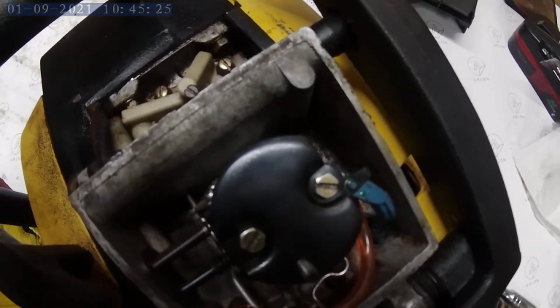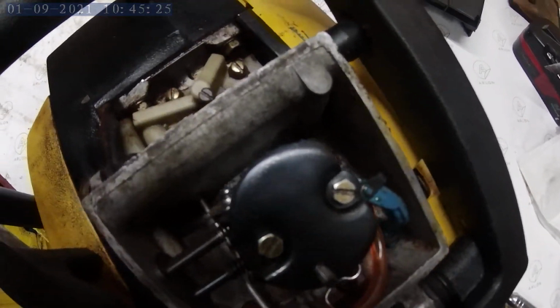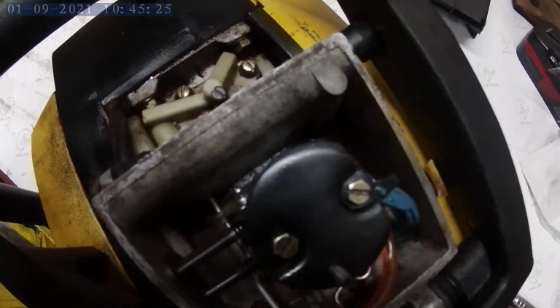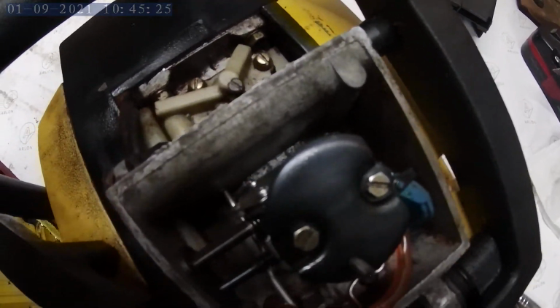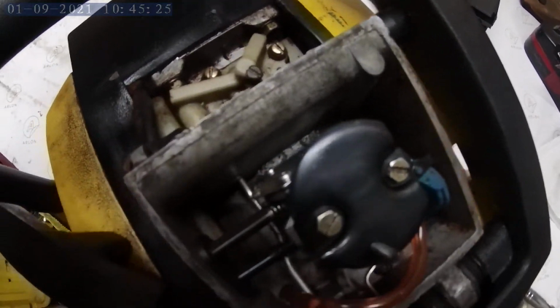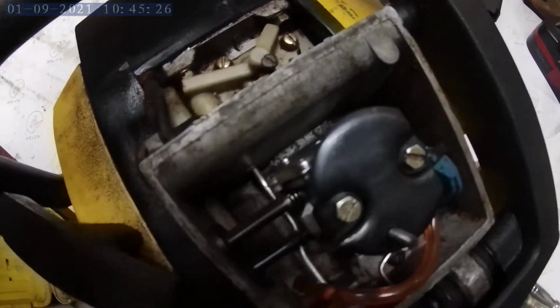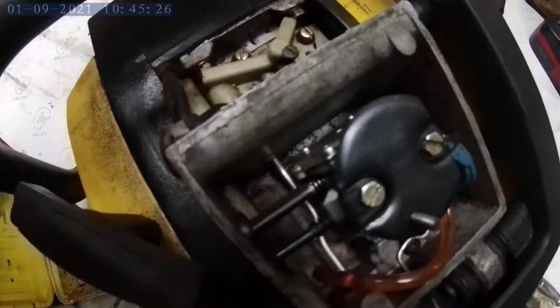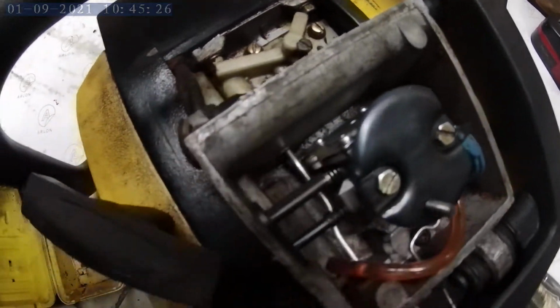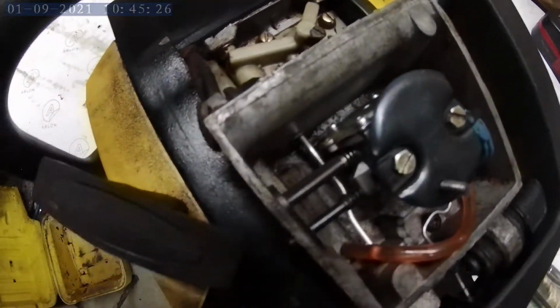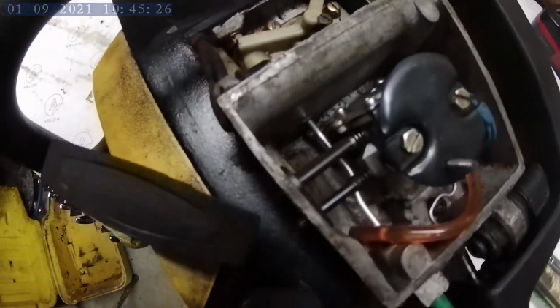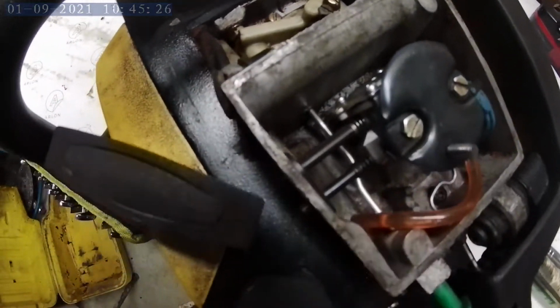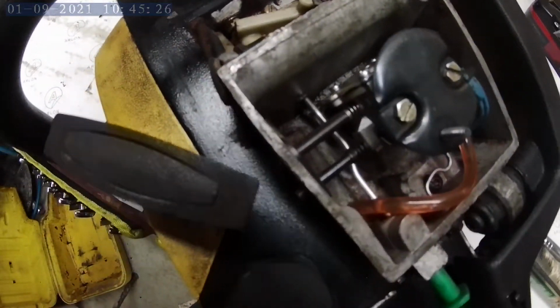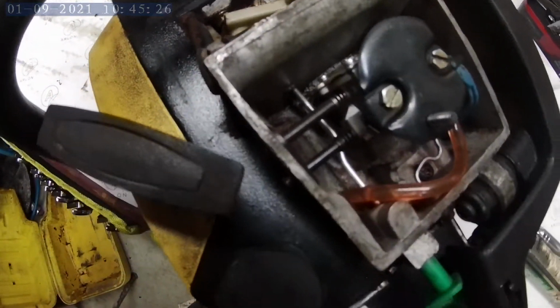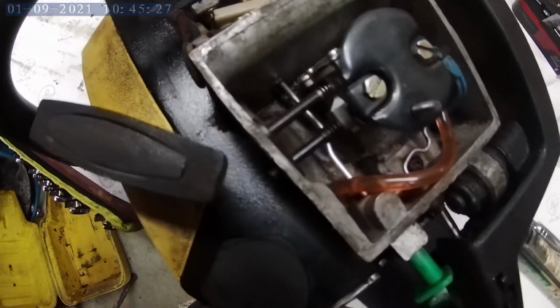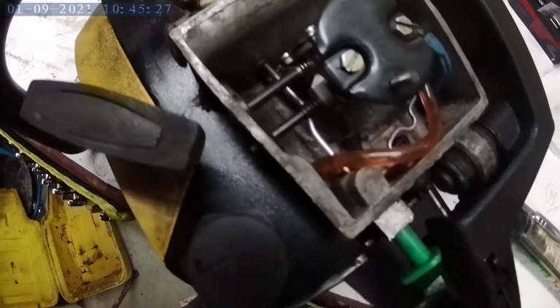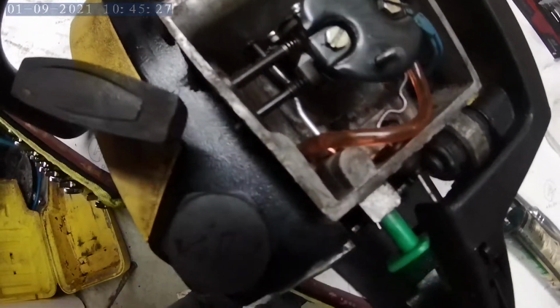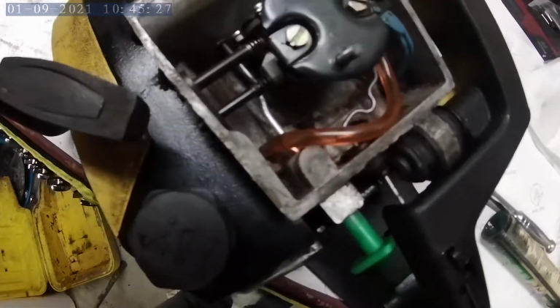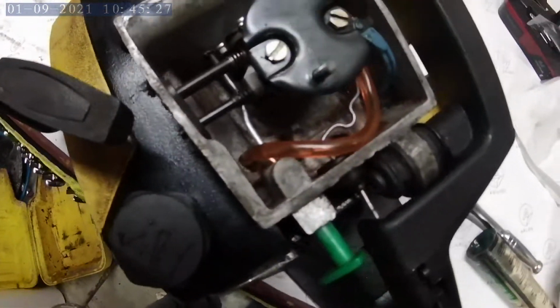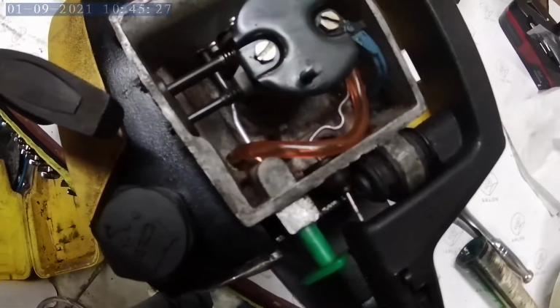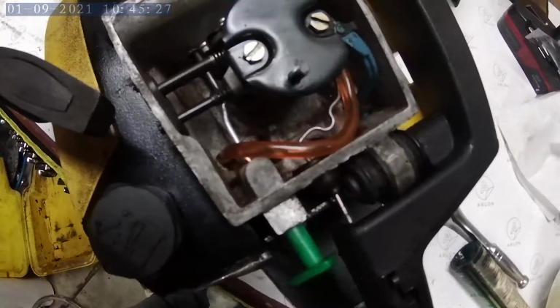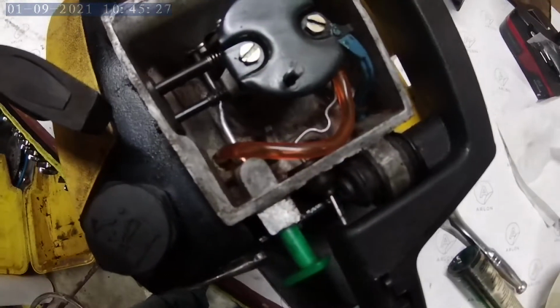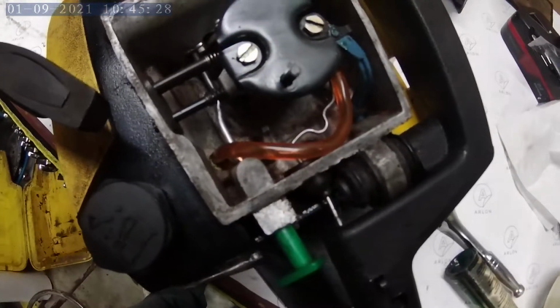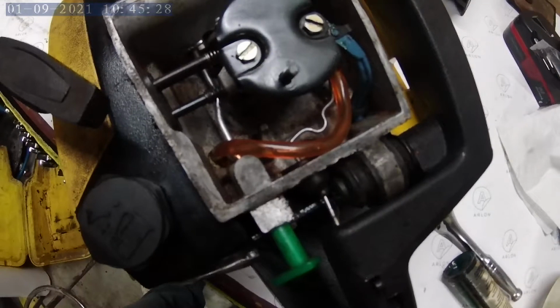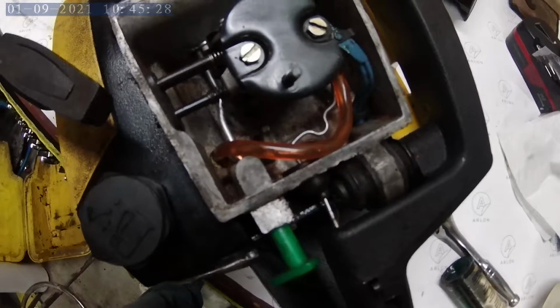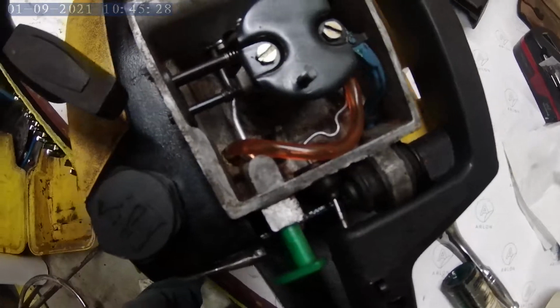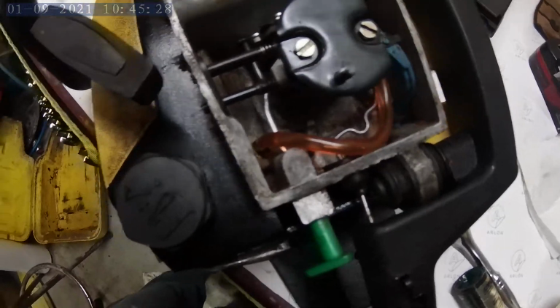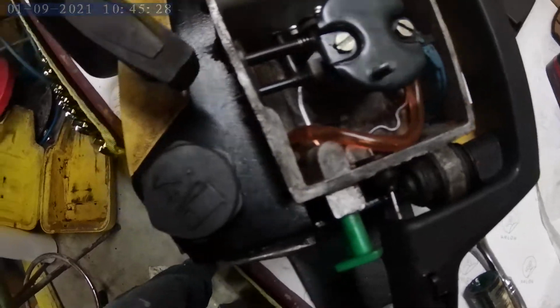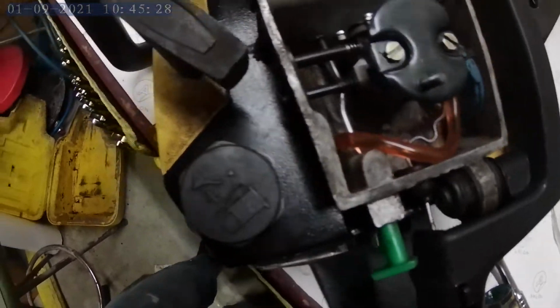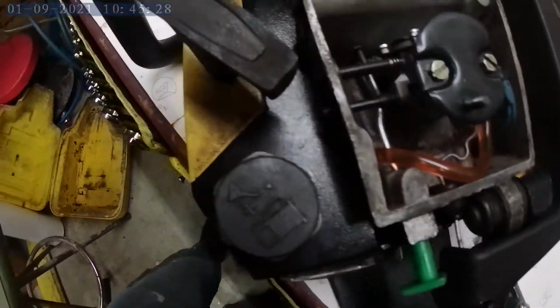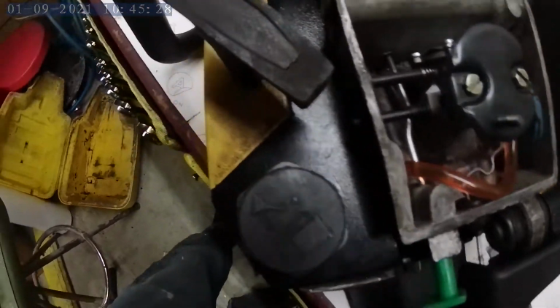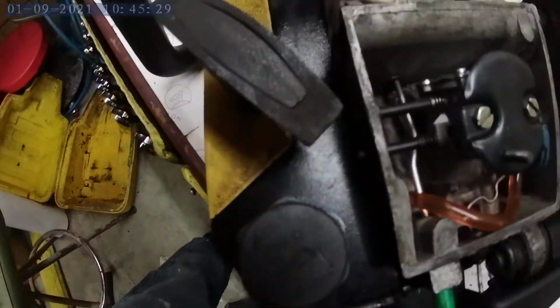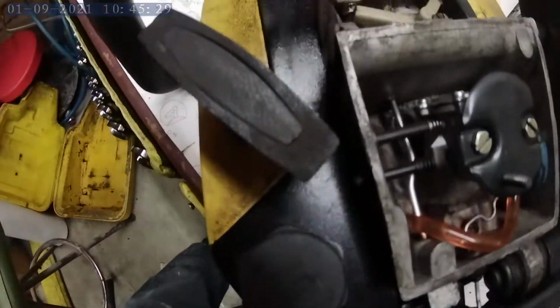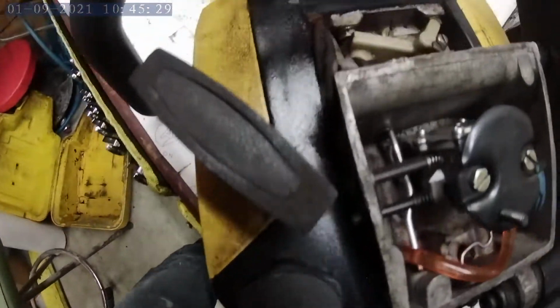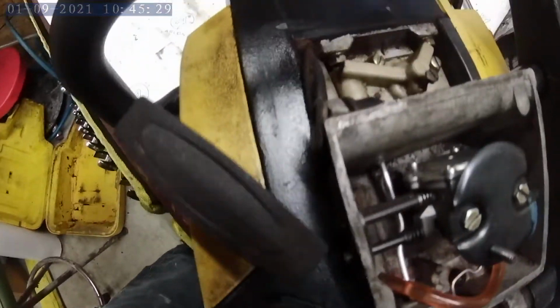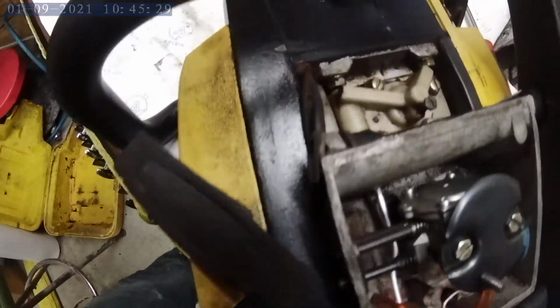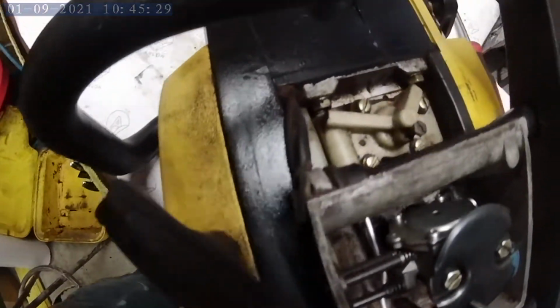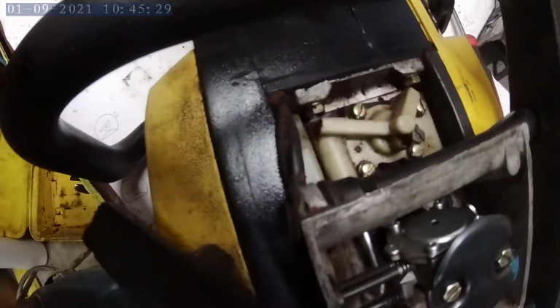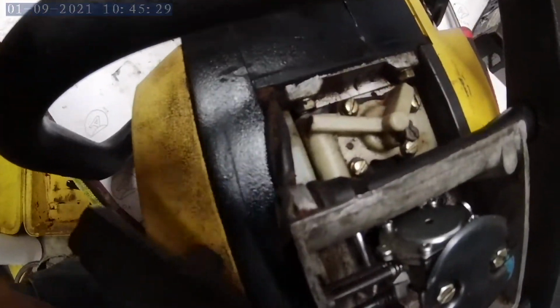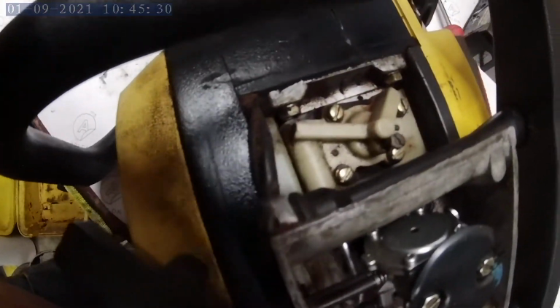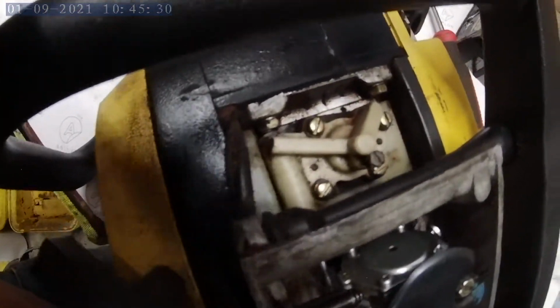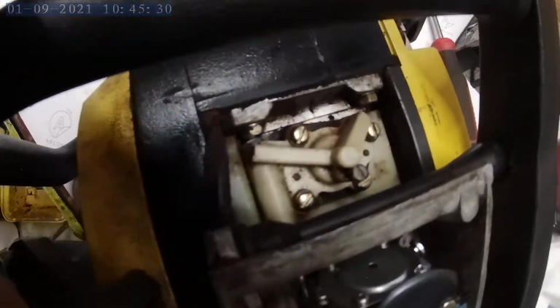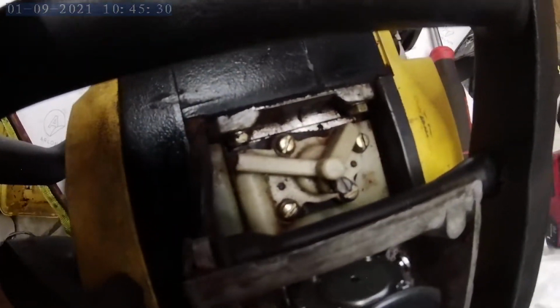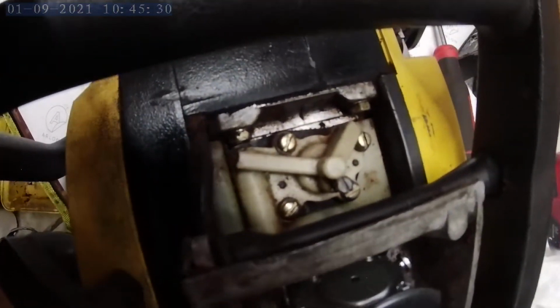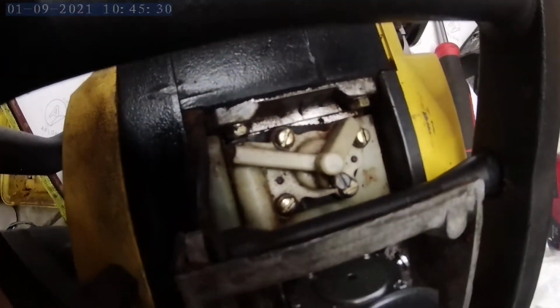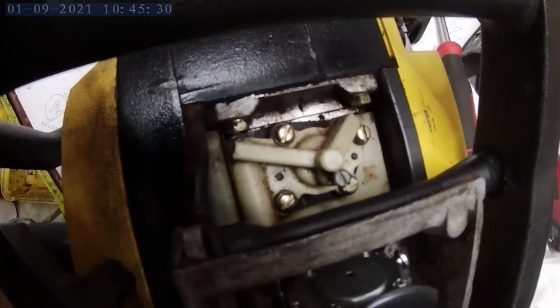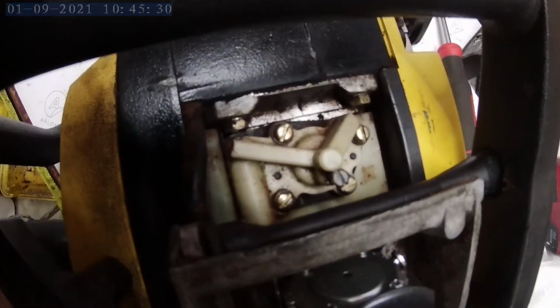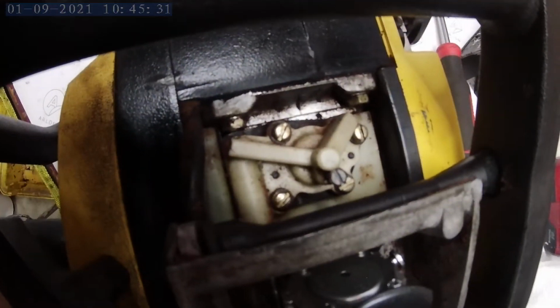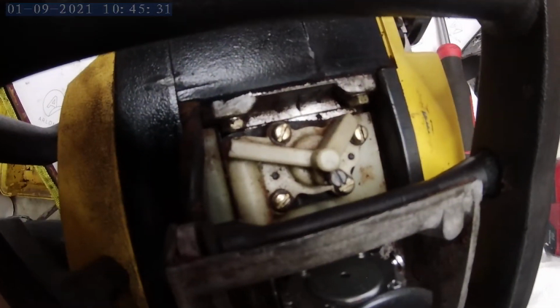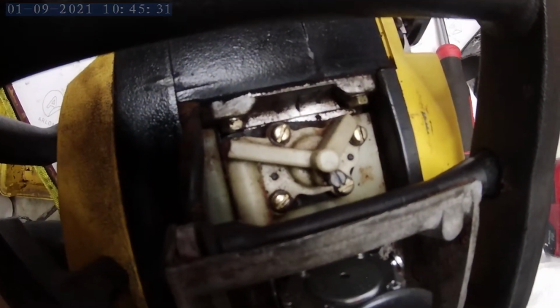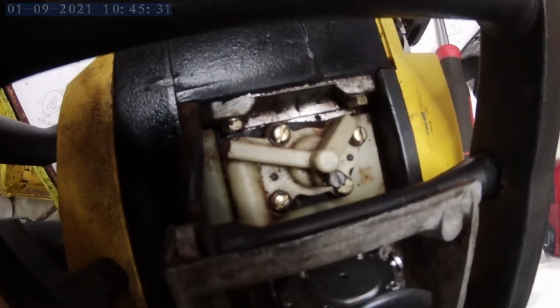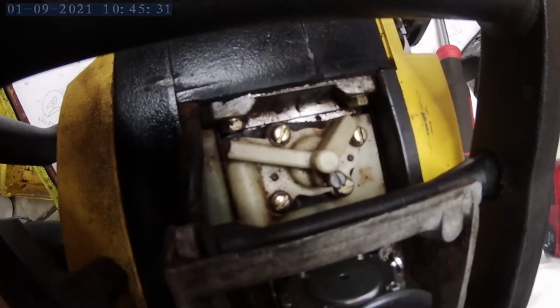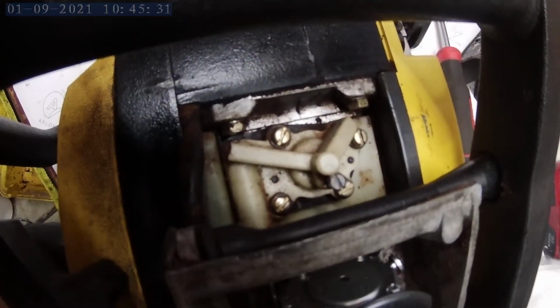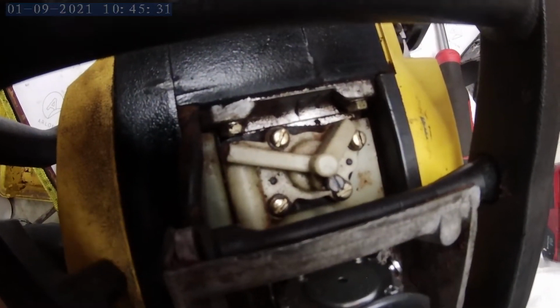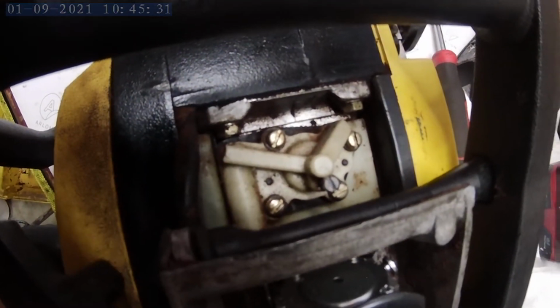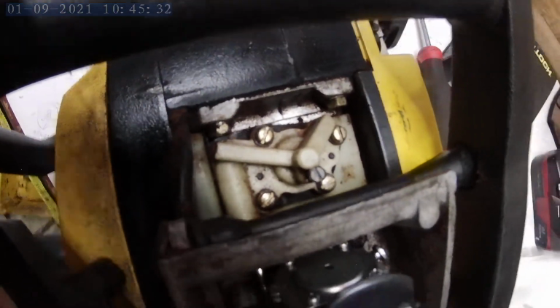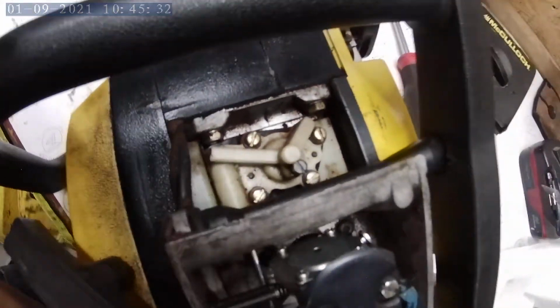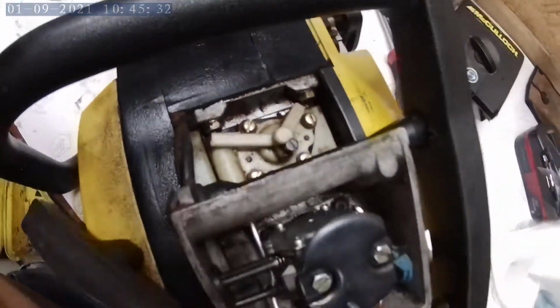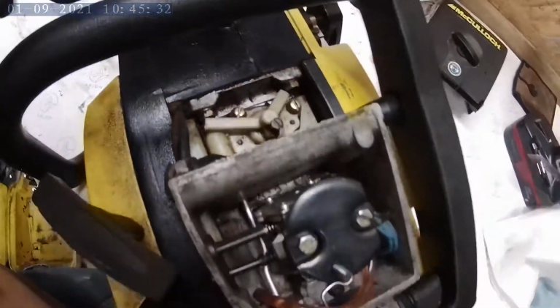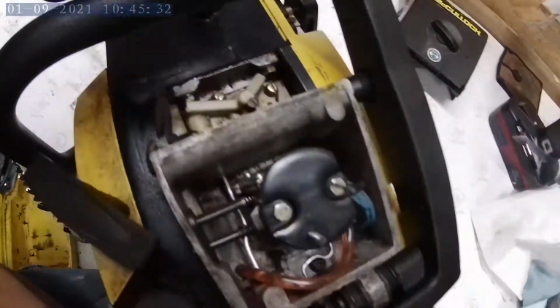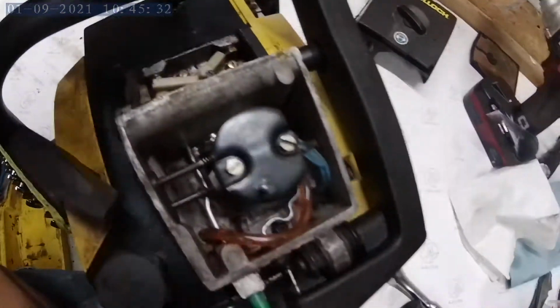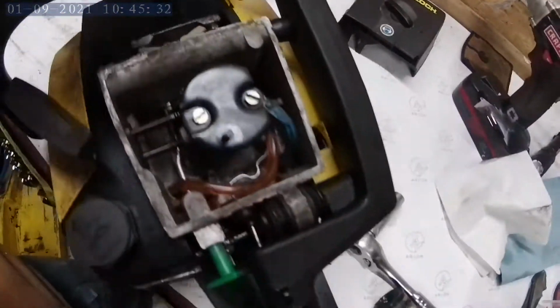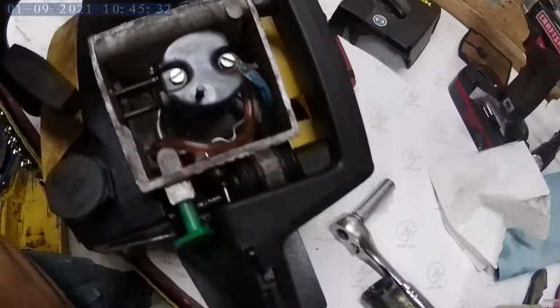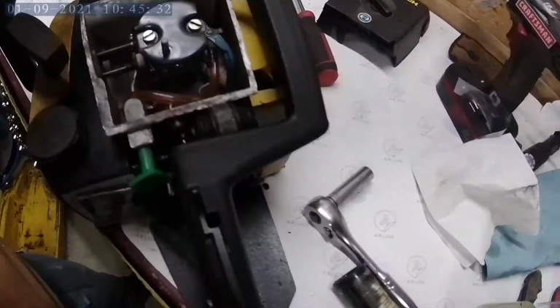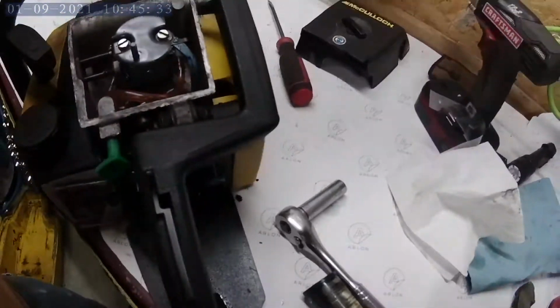Carburetor area is all cleaned up. Got a new fuel line, a new fuel filter. Pump chip works just fine.